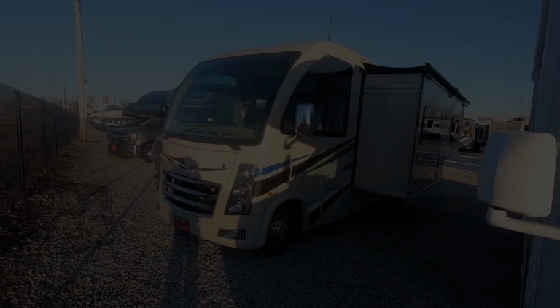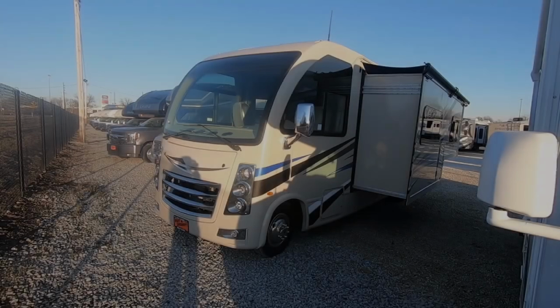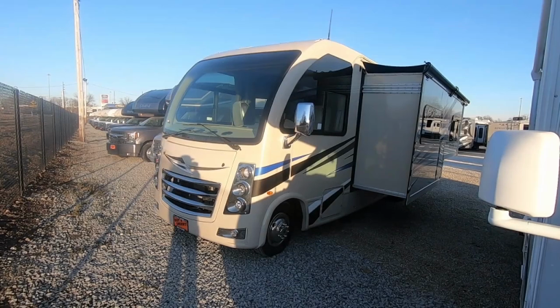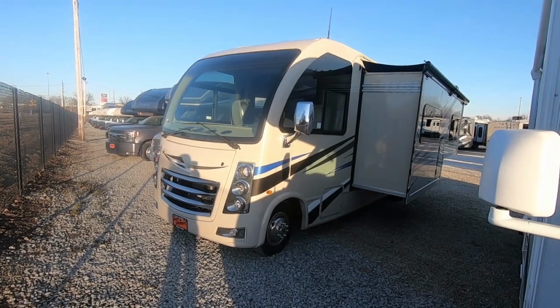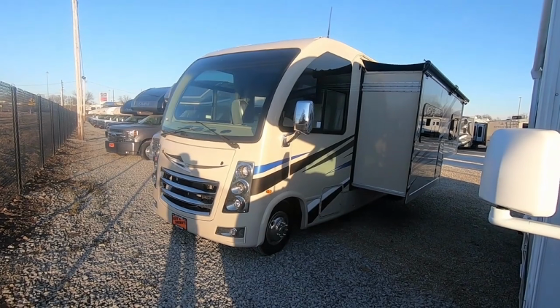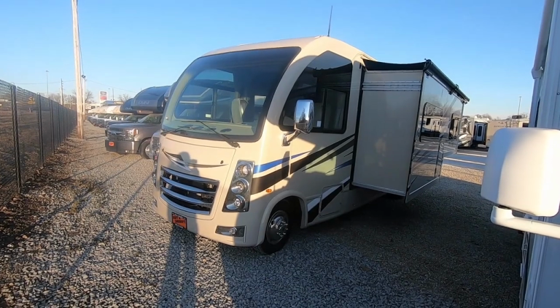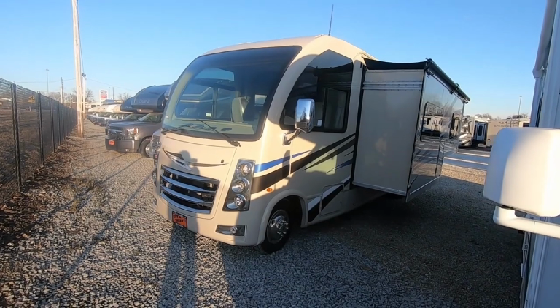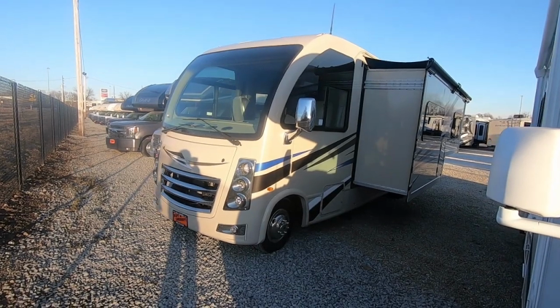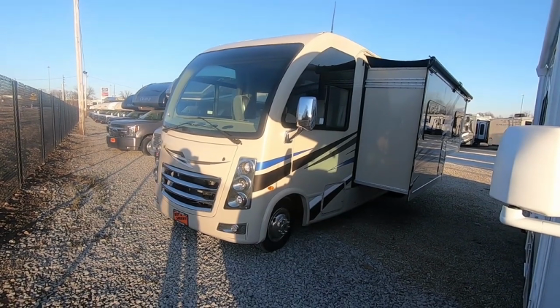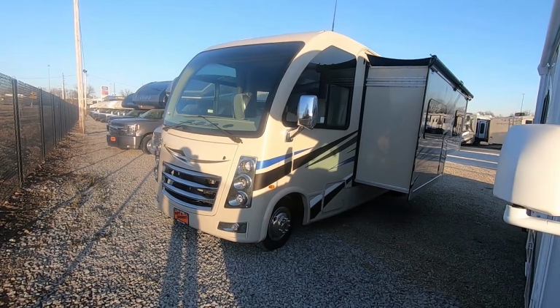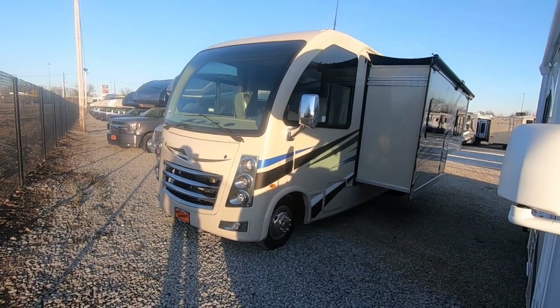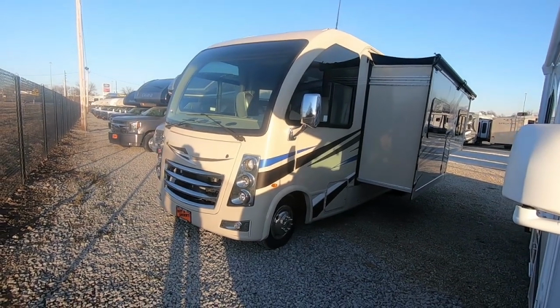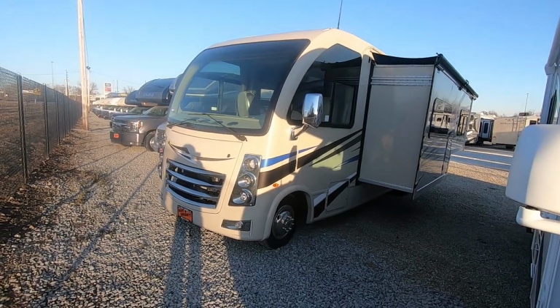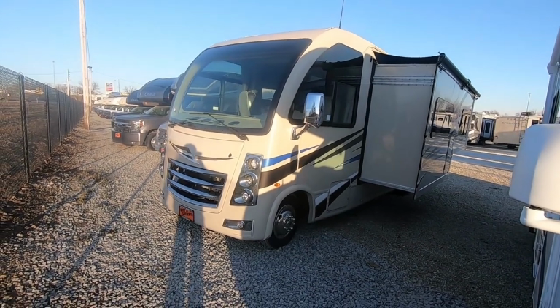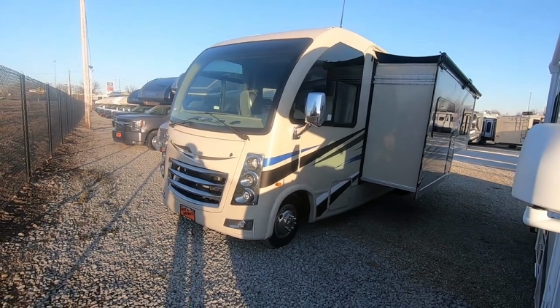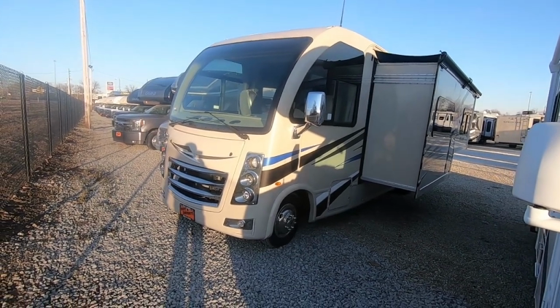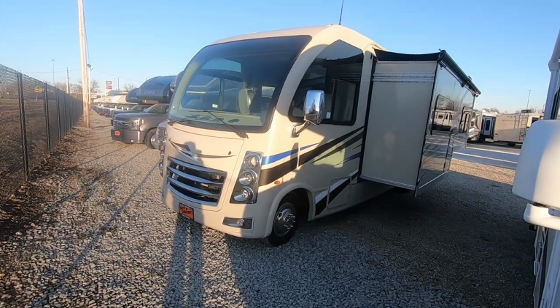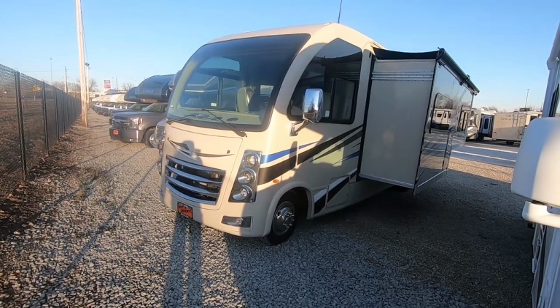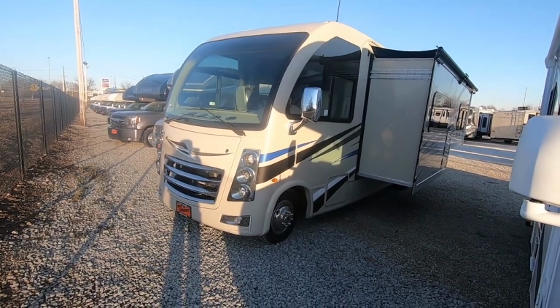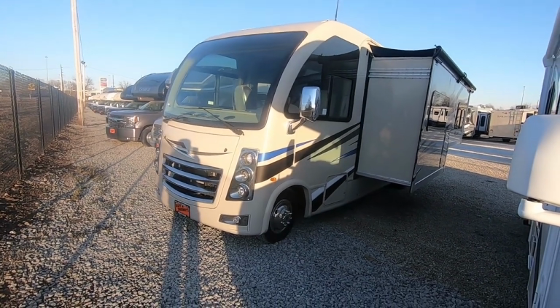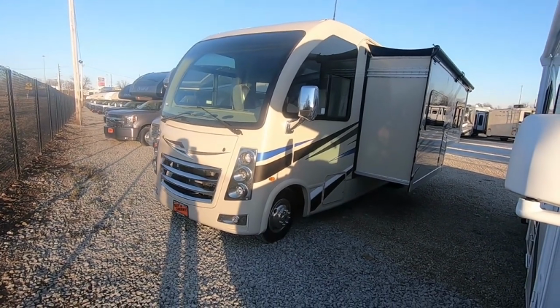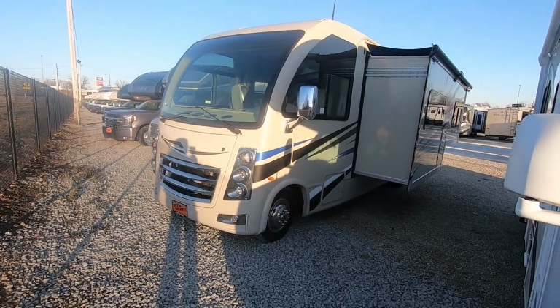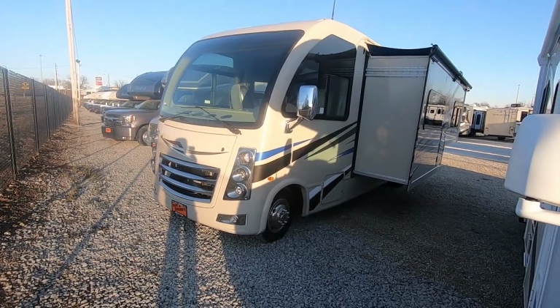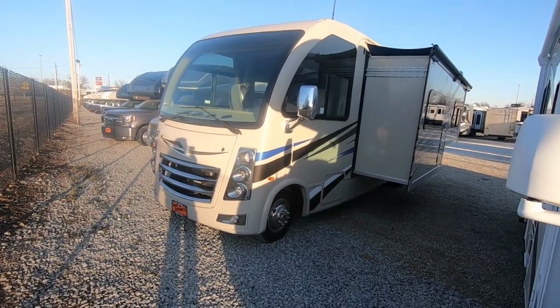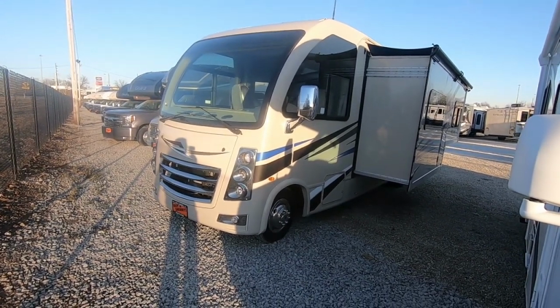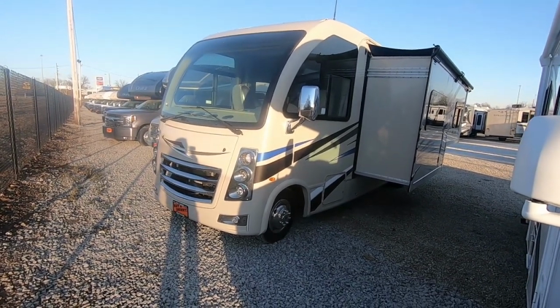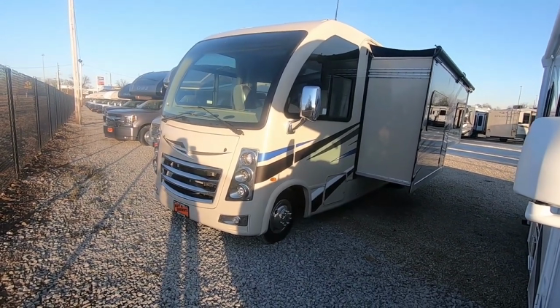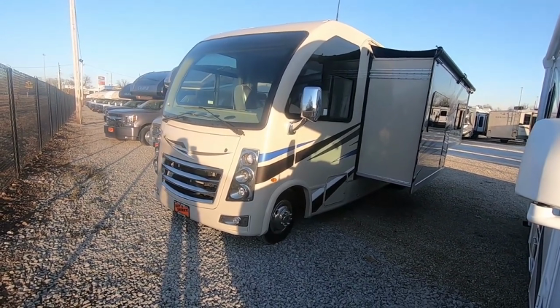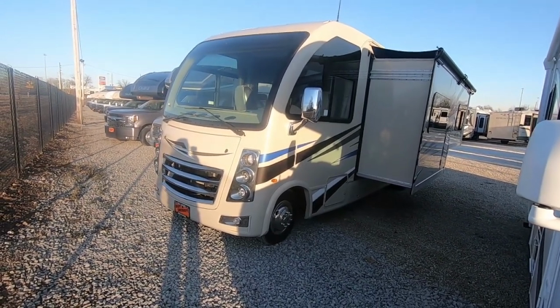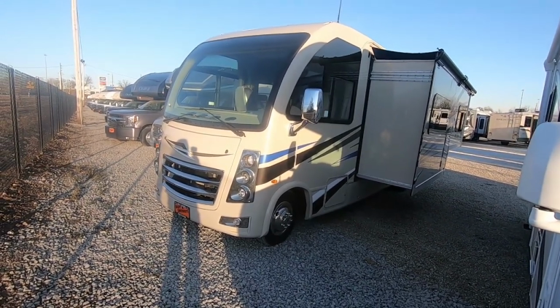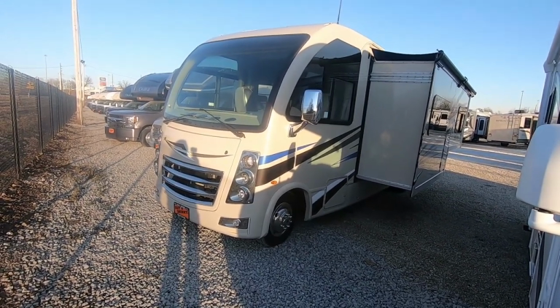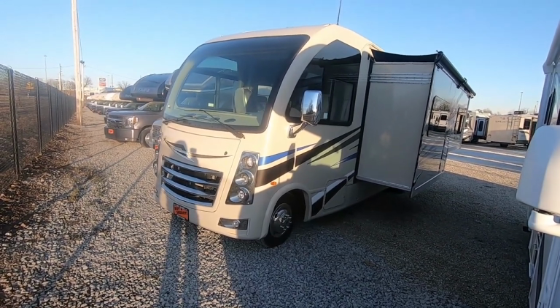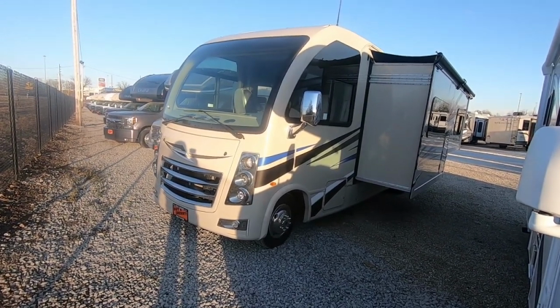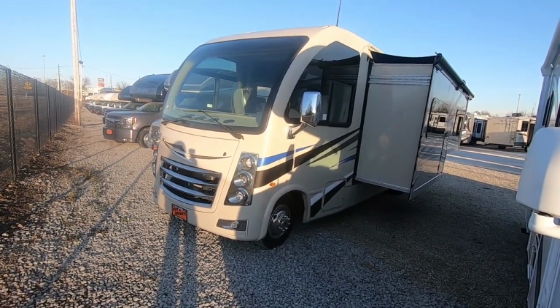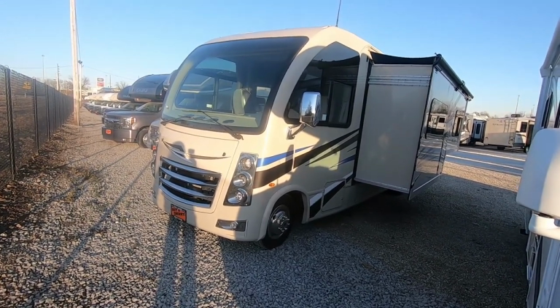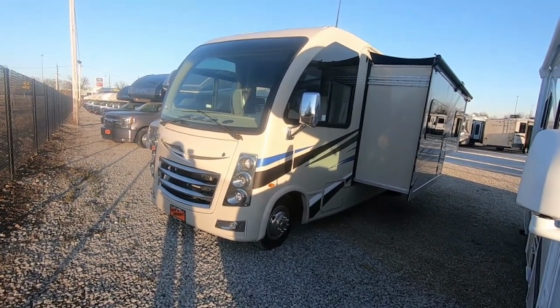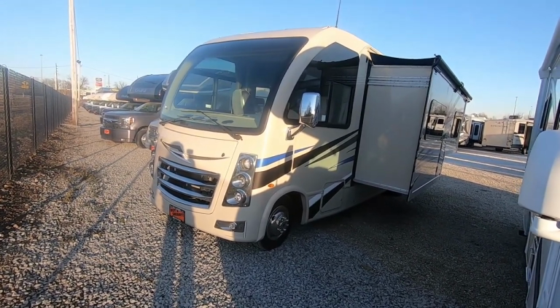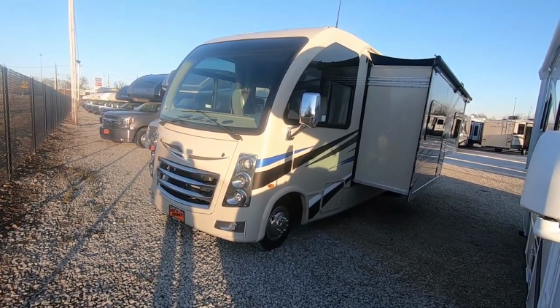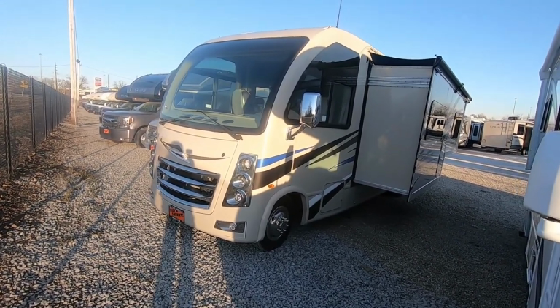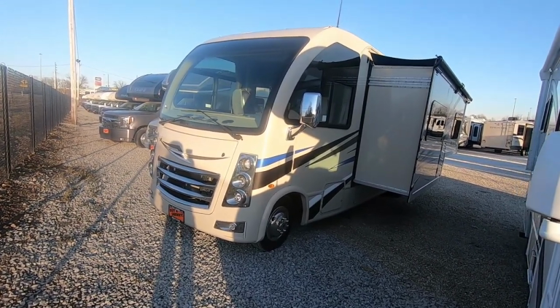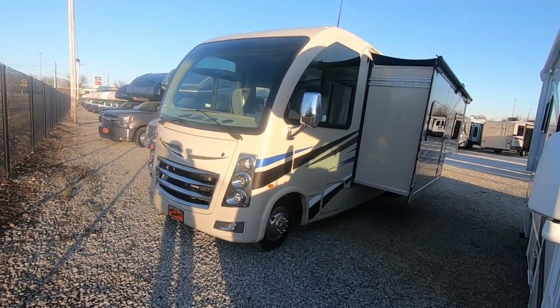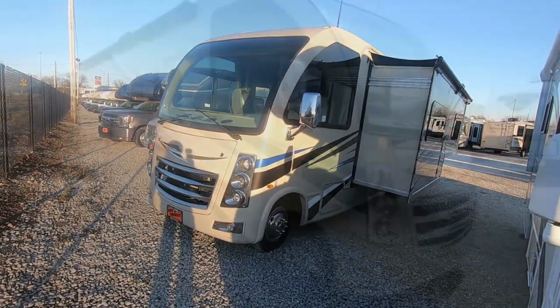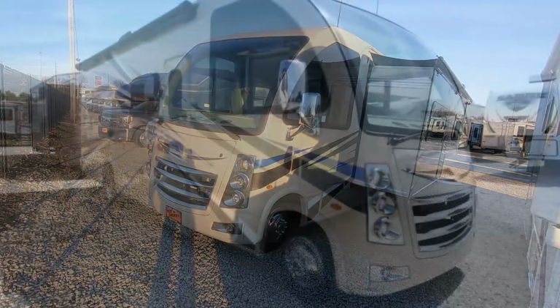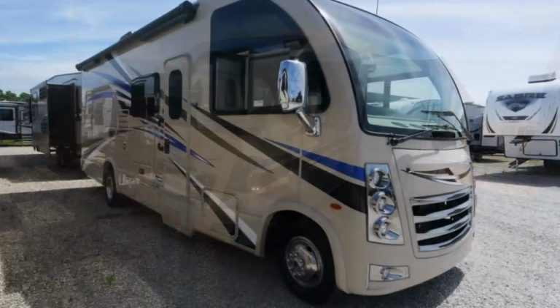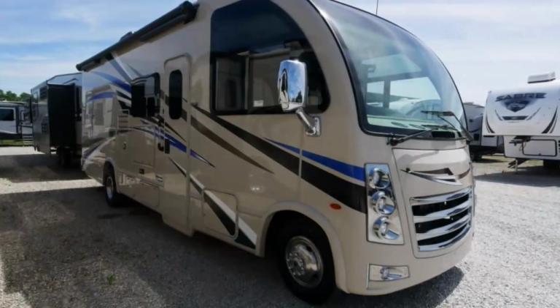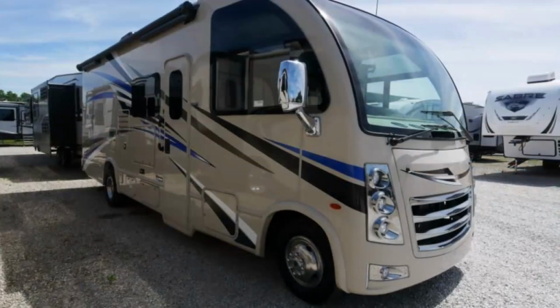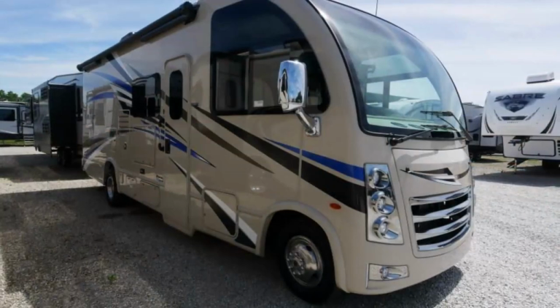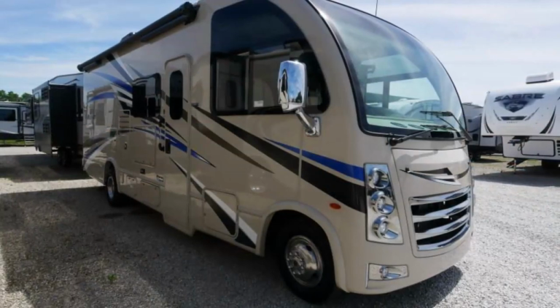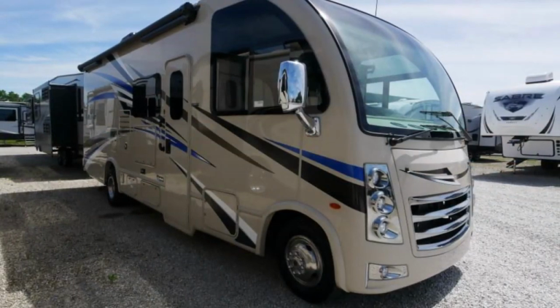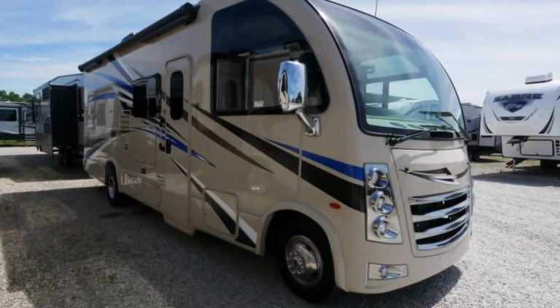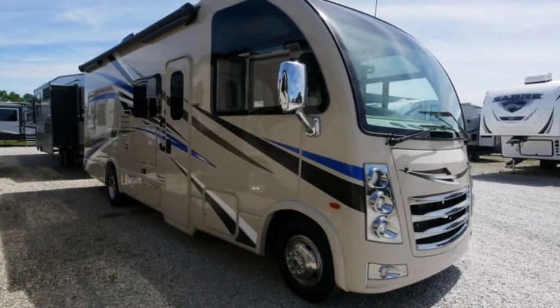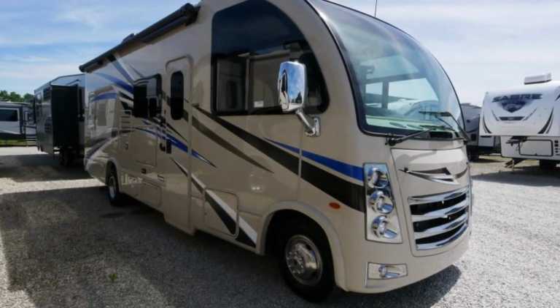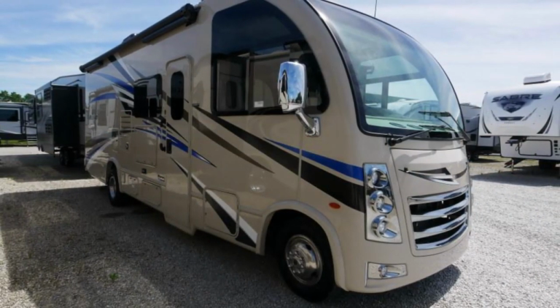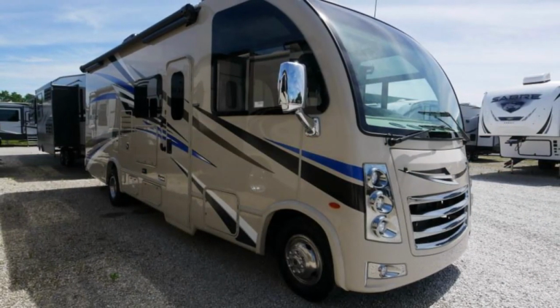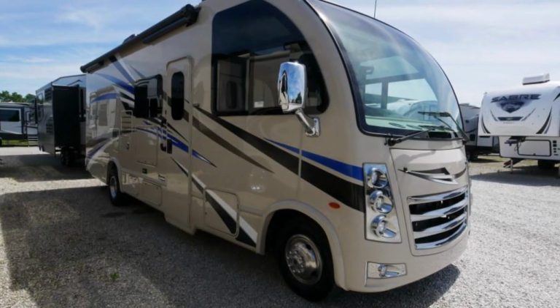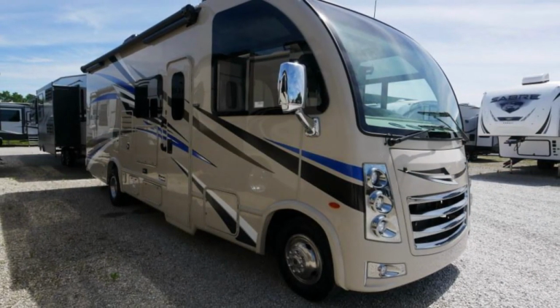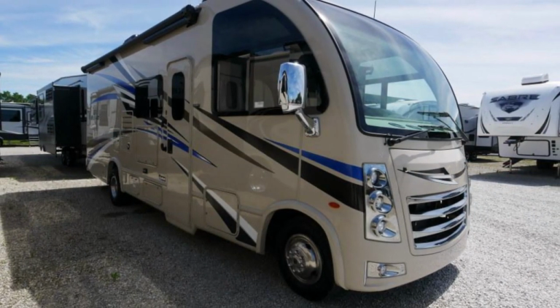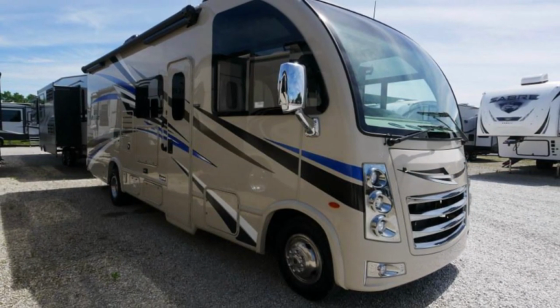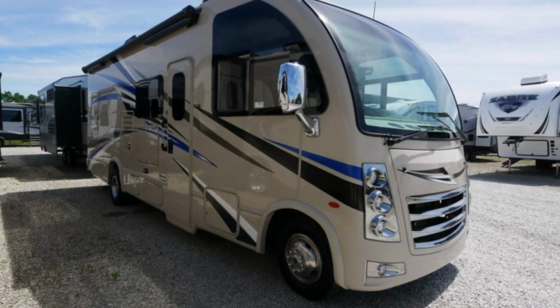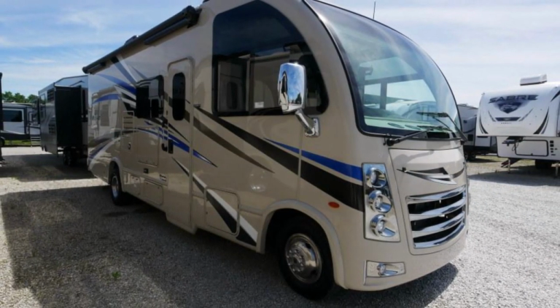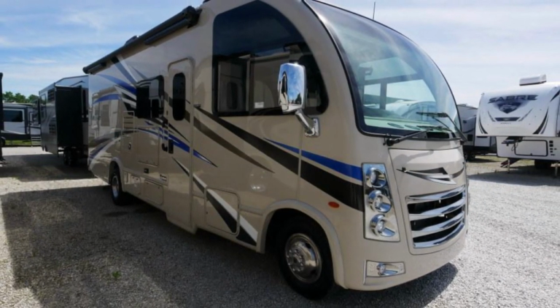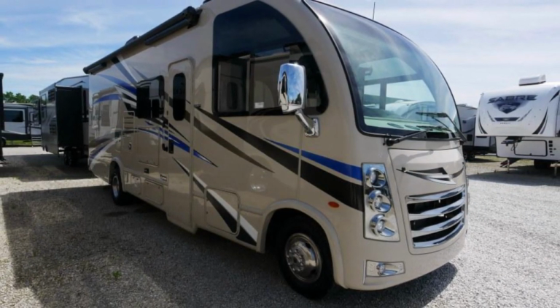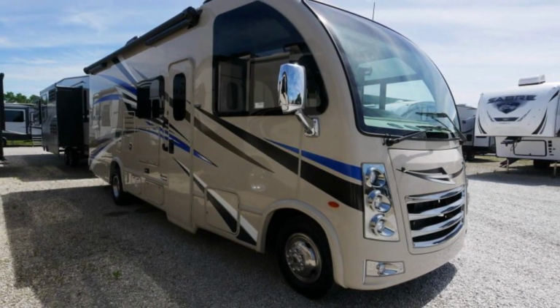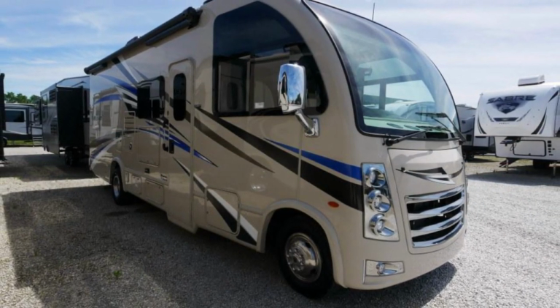Hi folks, welcome to Paul Shea RVs in Pickwell, Ohio. Today I'm doing a walk-around video on a Vegas 25.6.